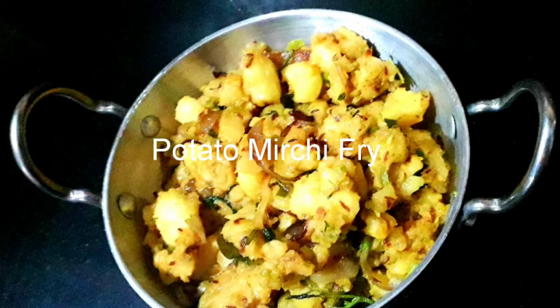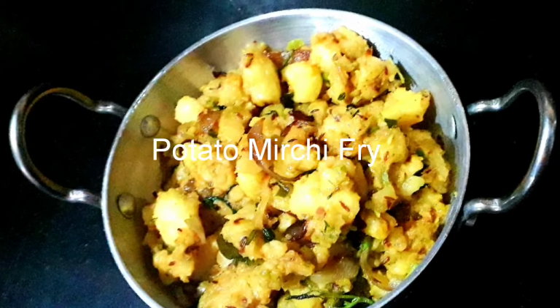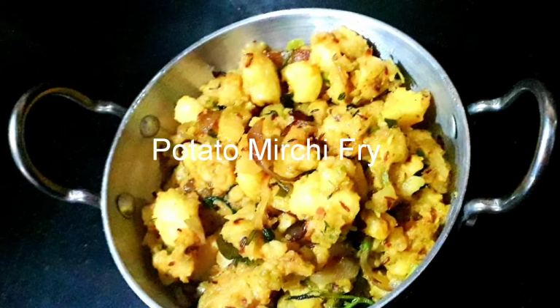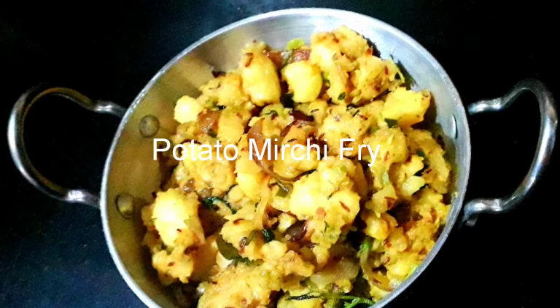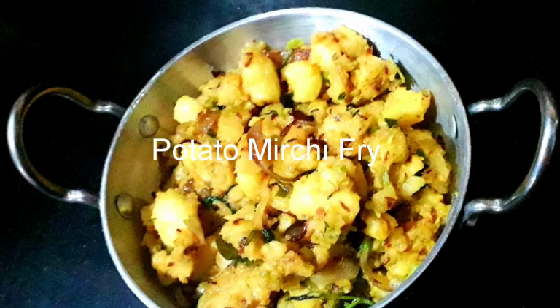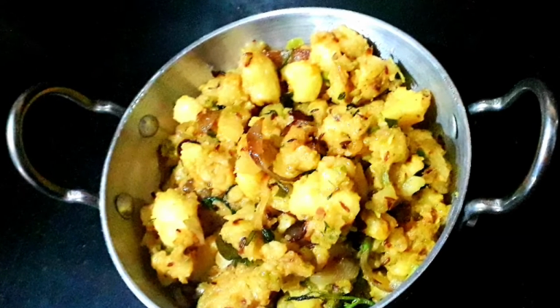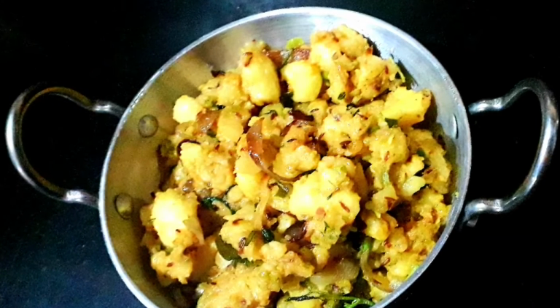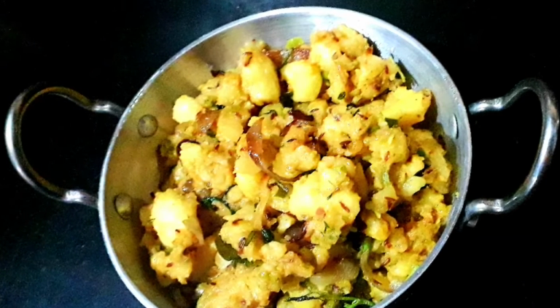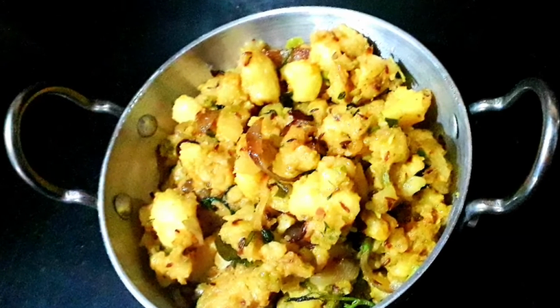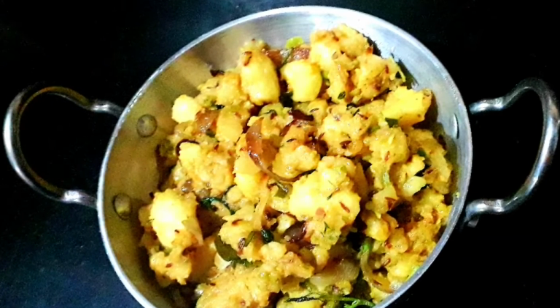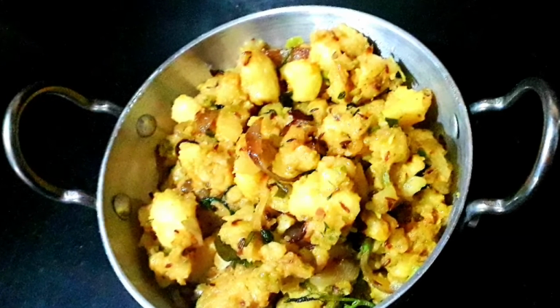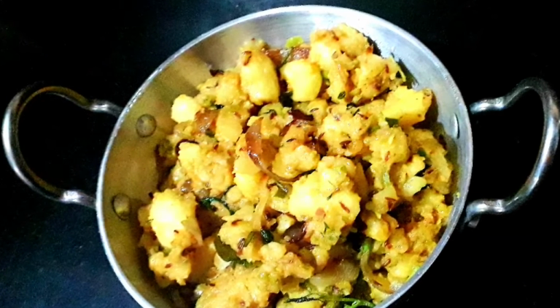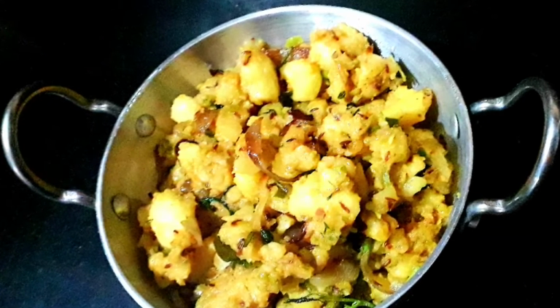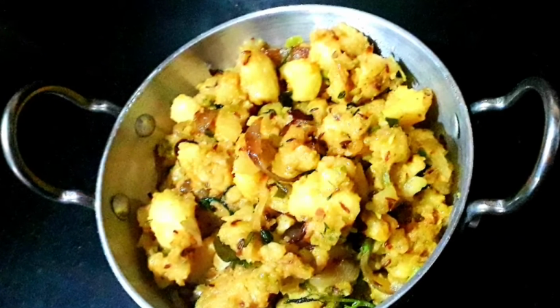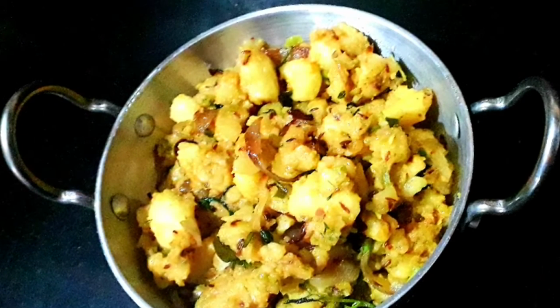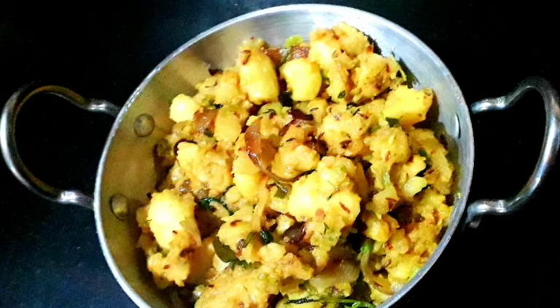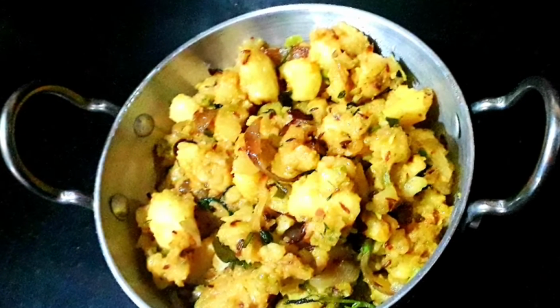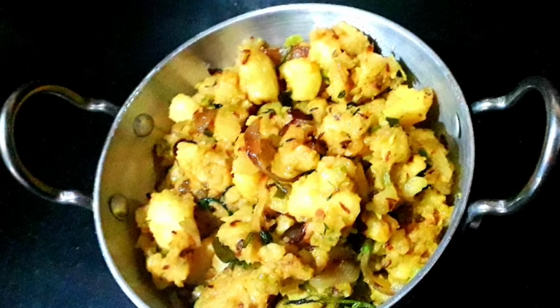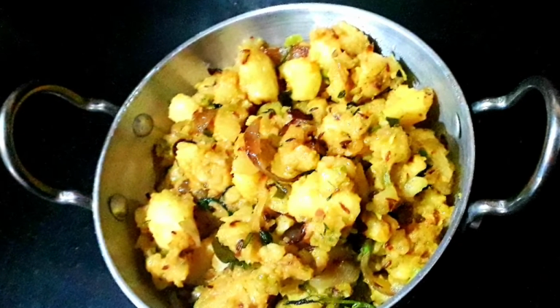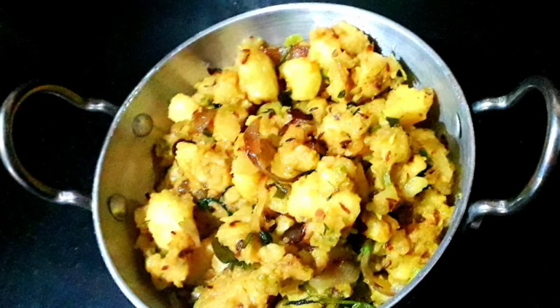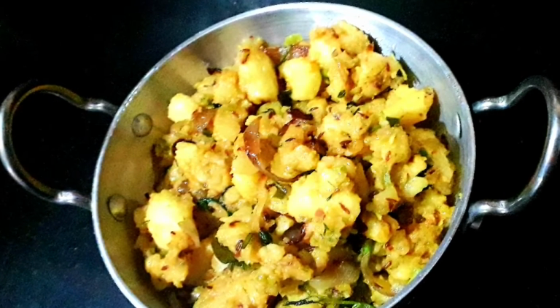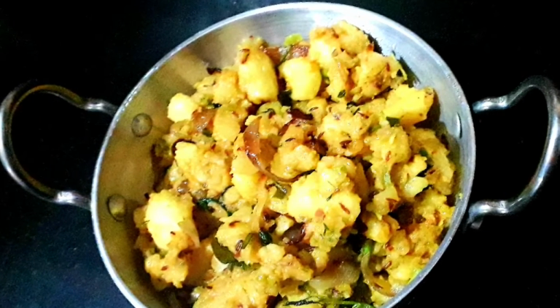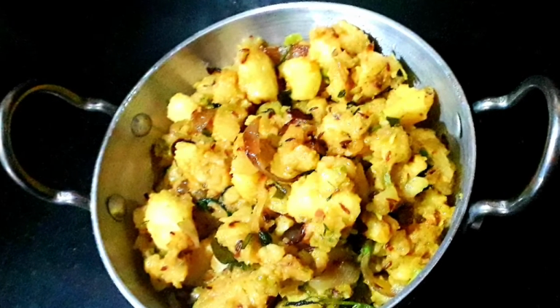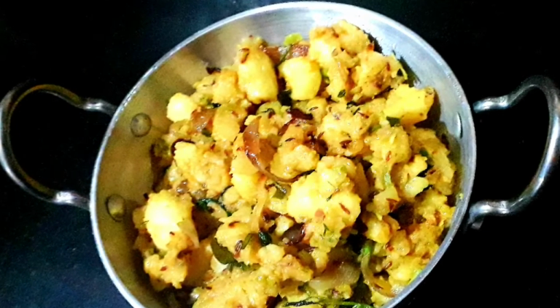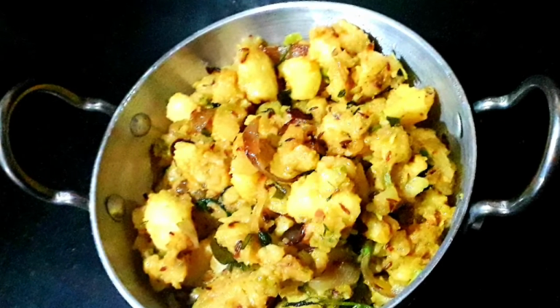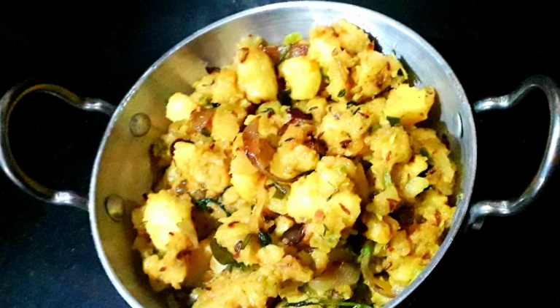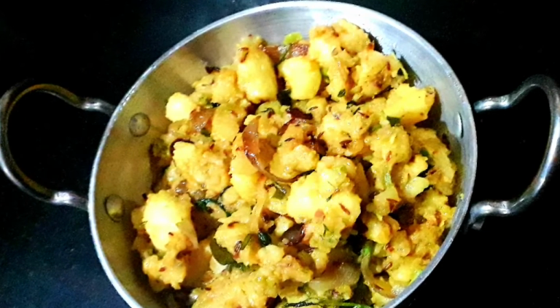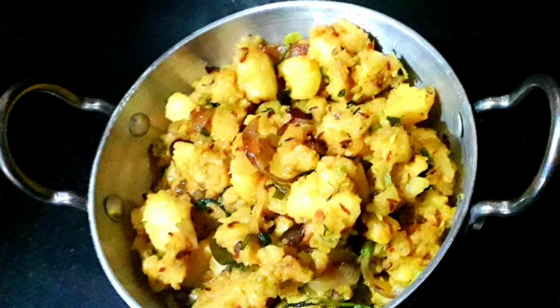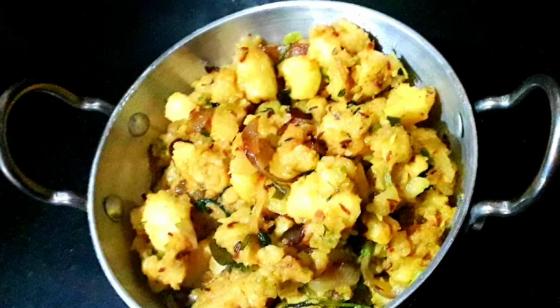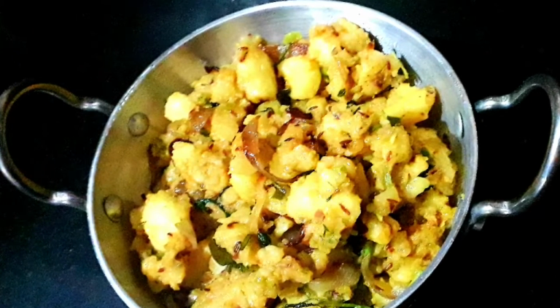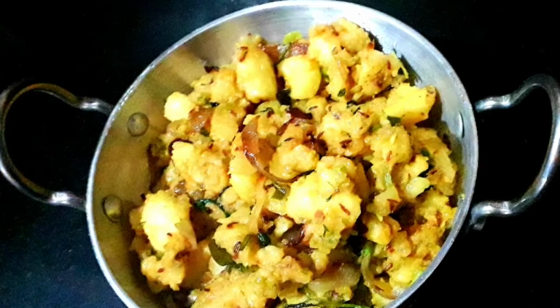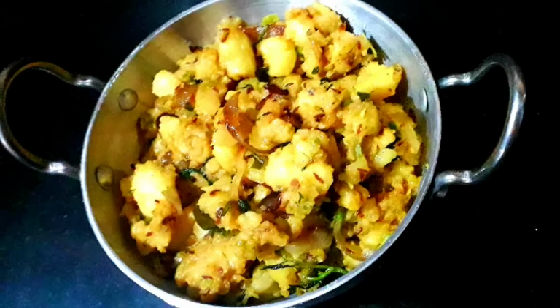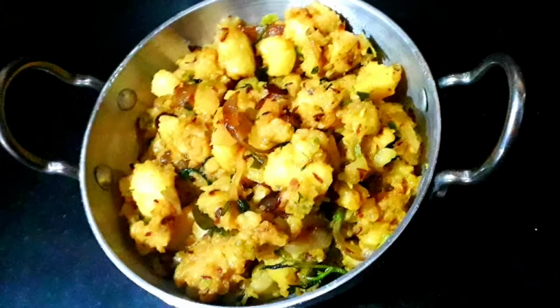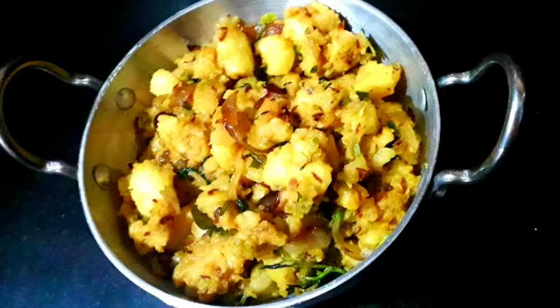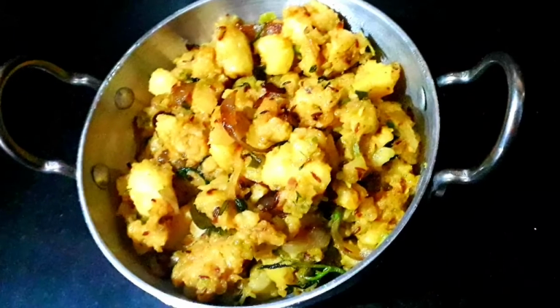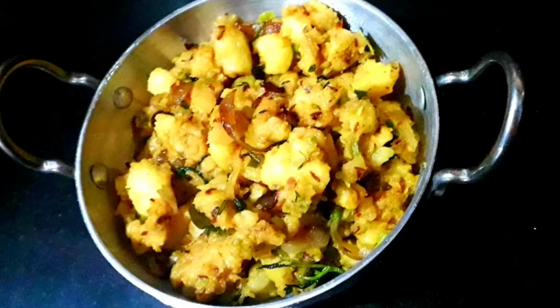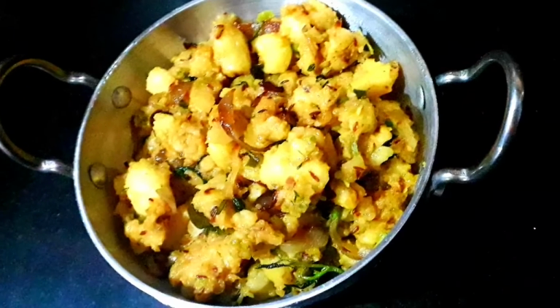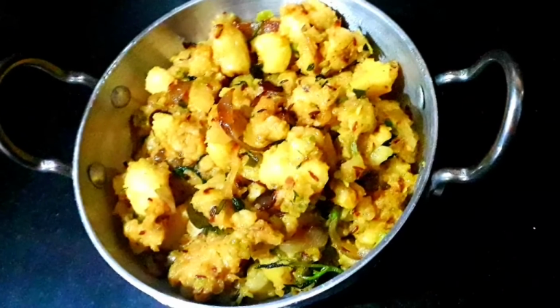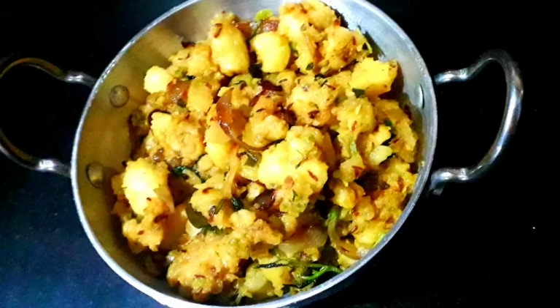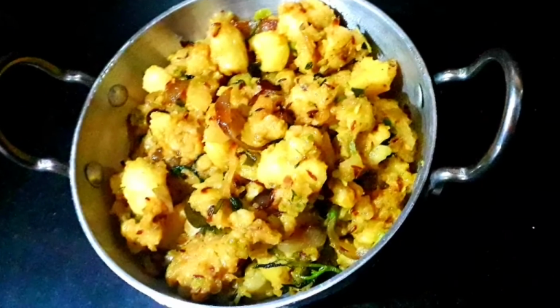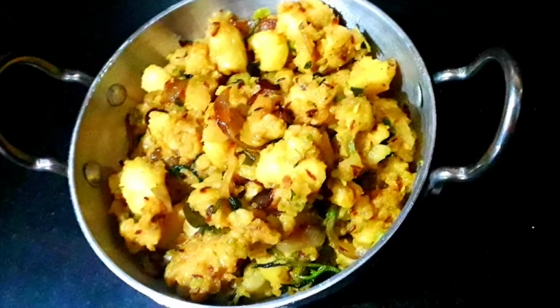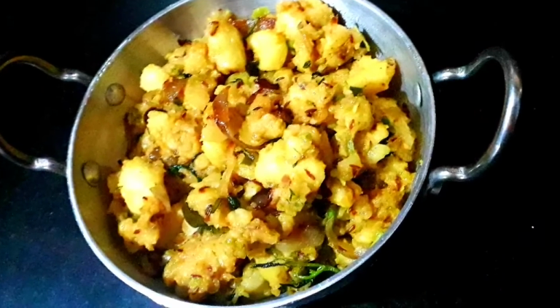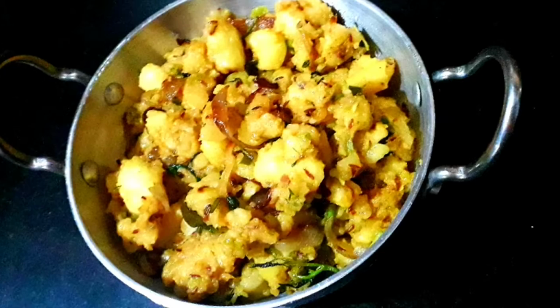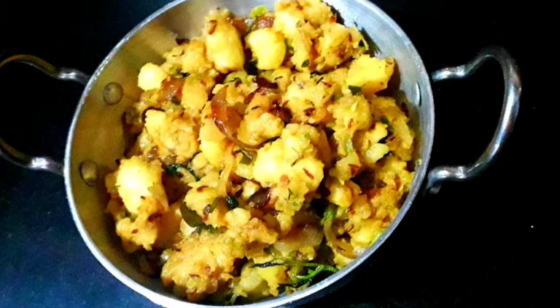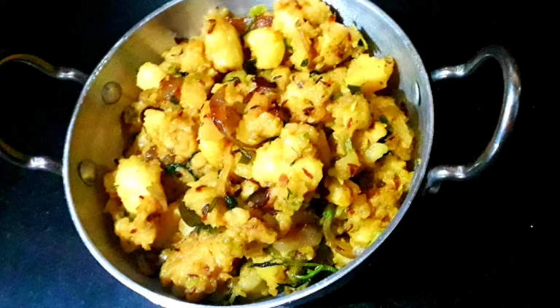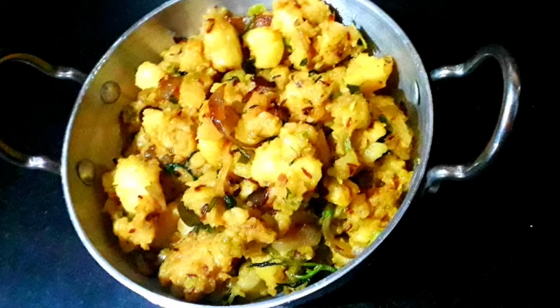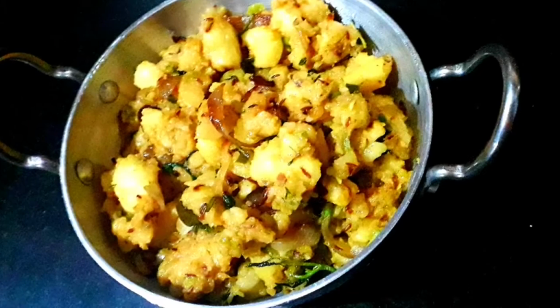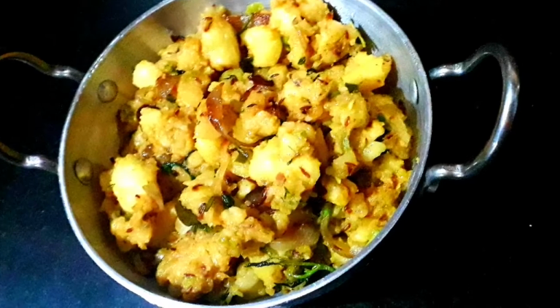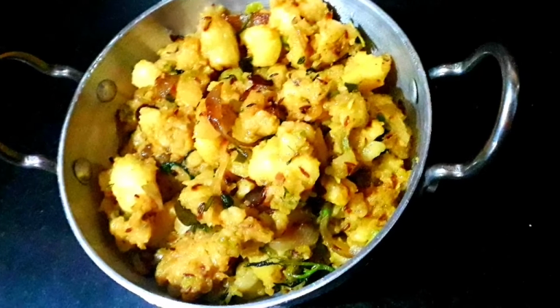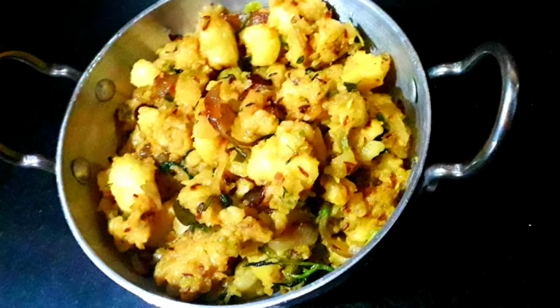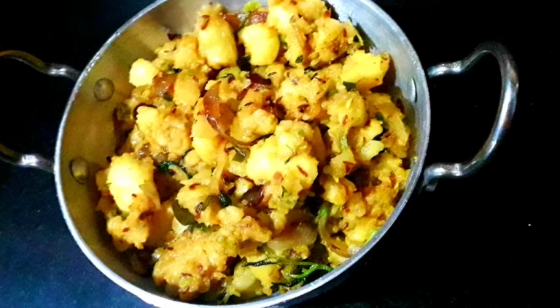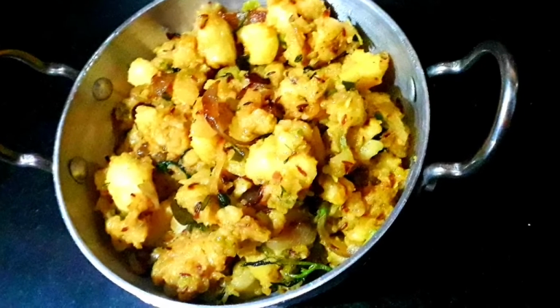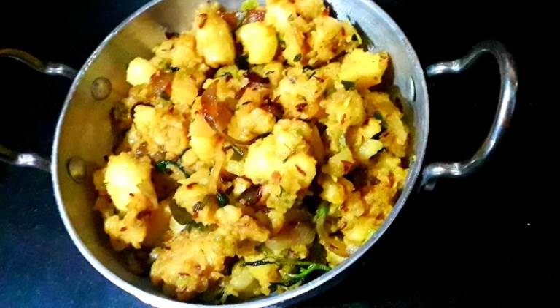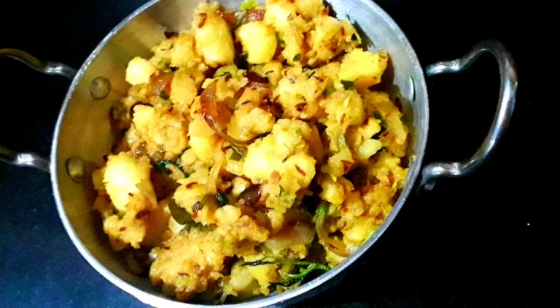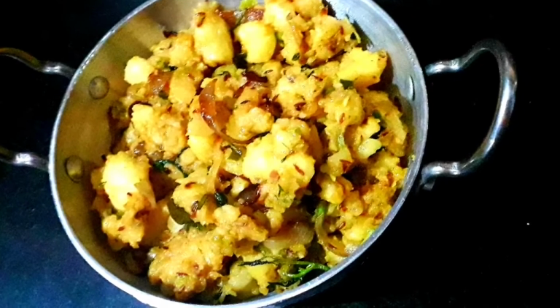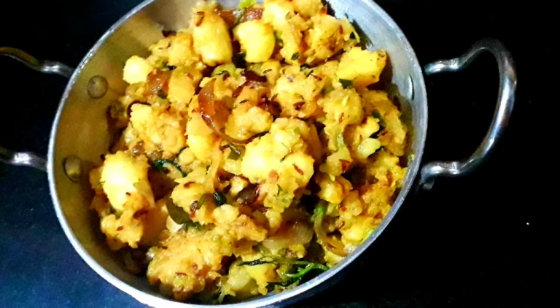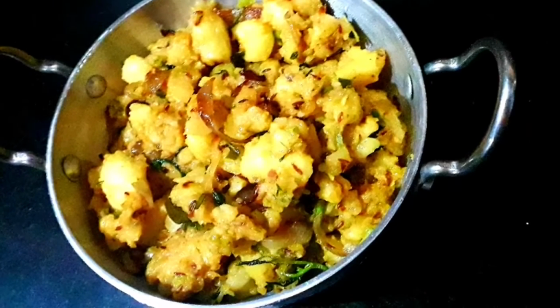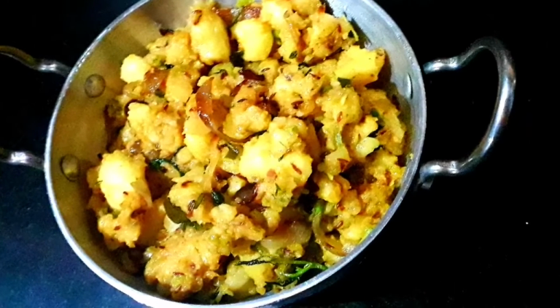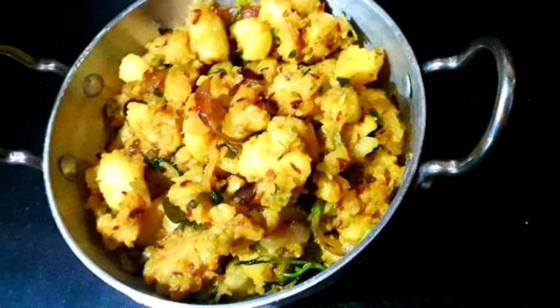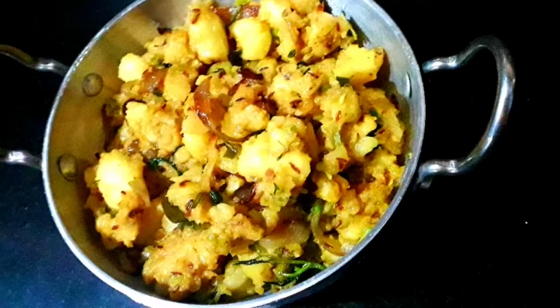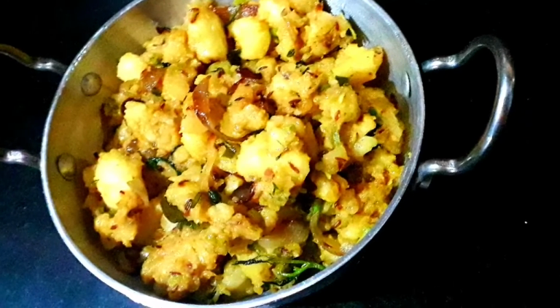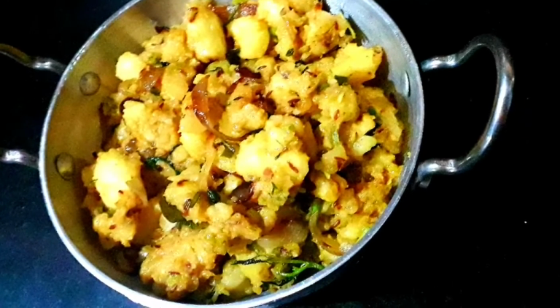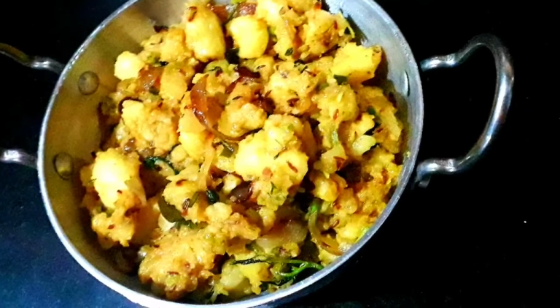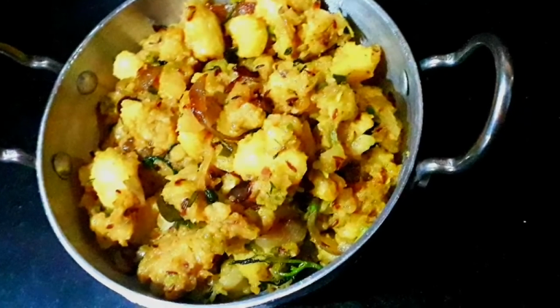Hello, welcome back to Mom's Kitchen. This recipe is a good recipe. I am going to make a potato fry in this pan.